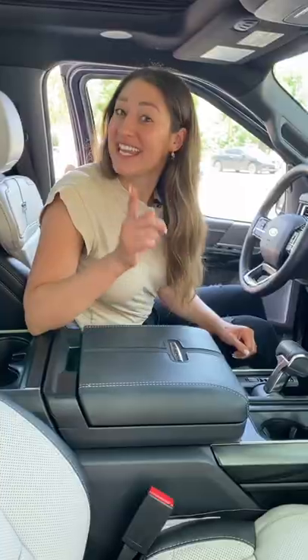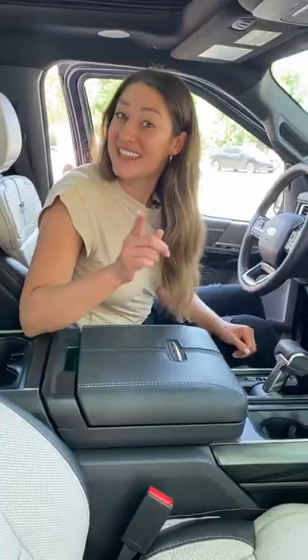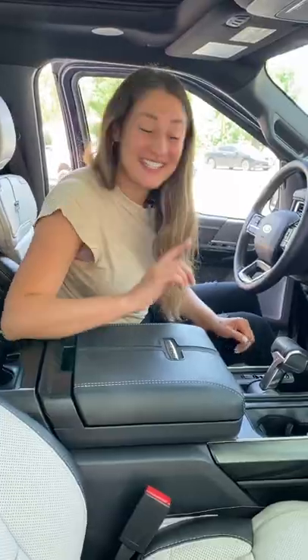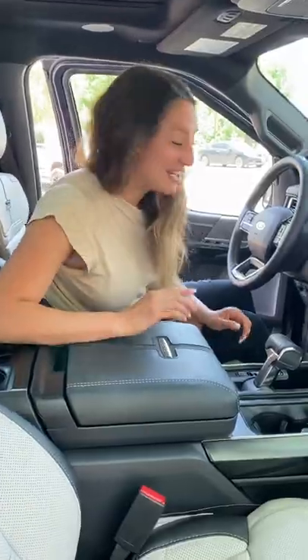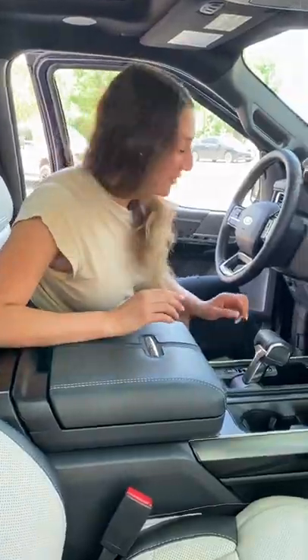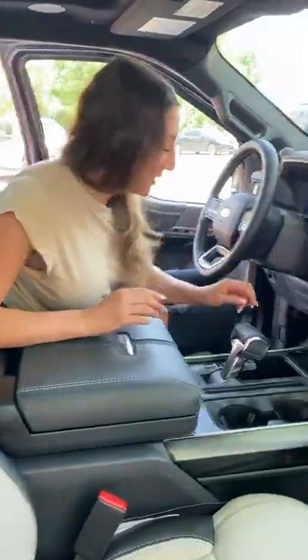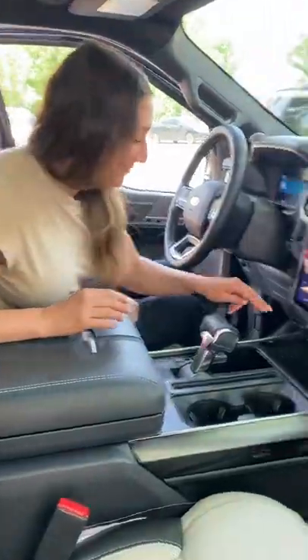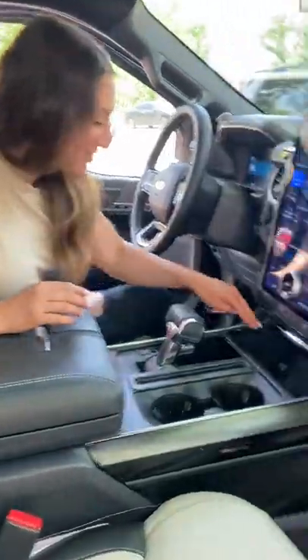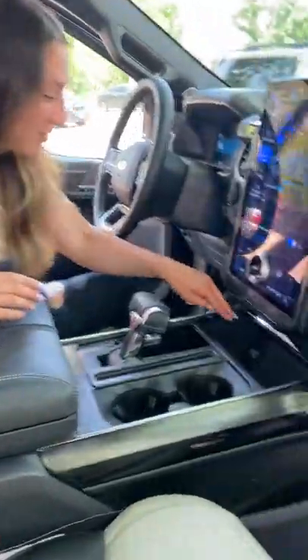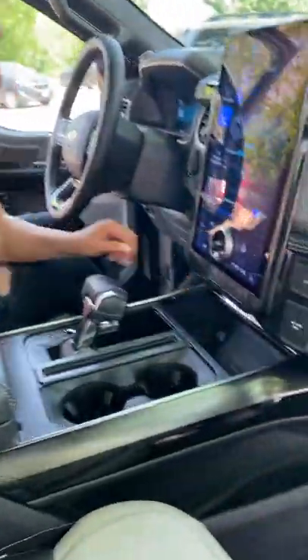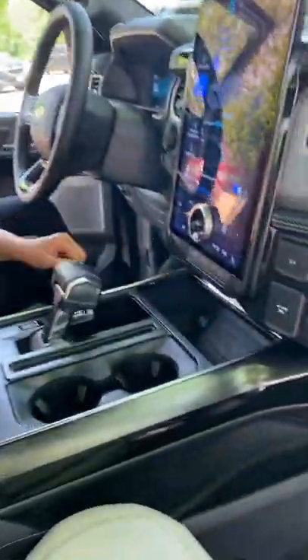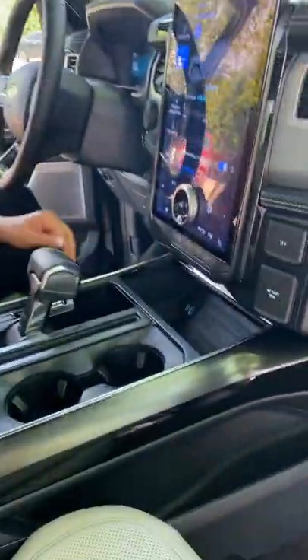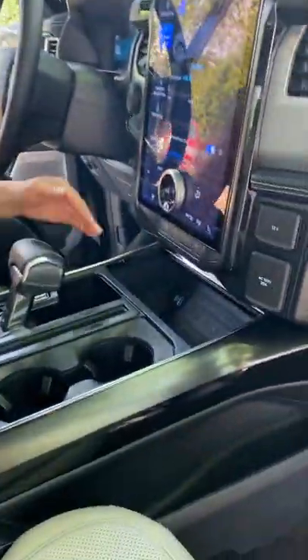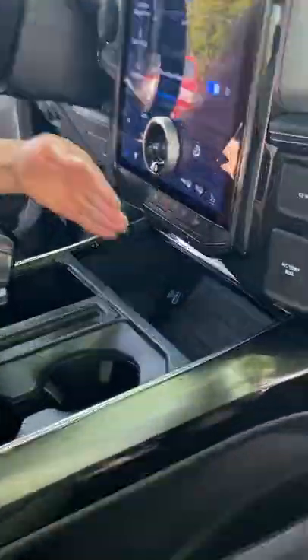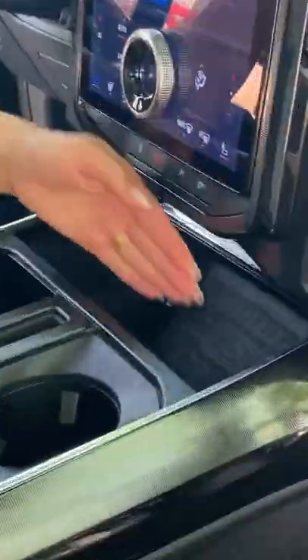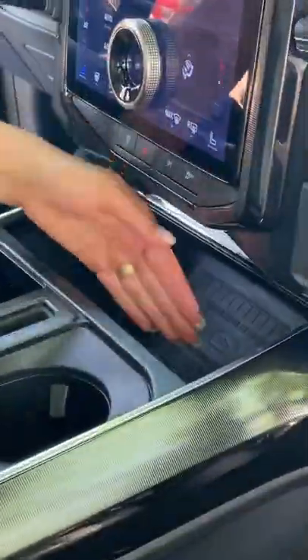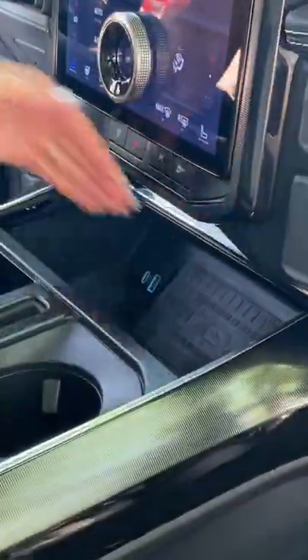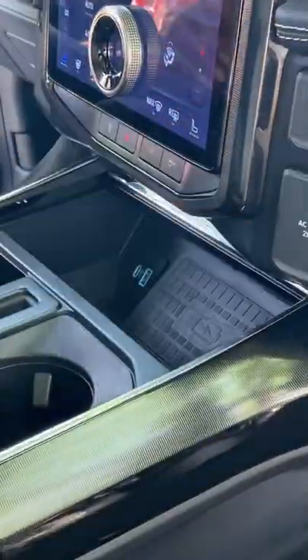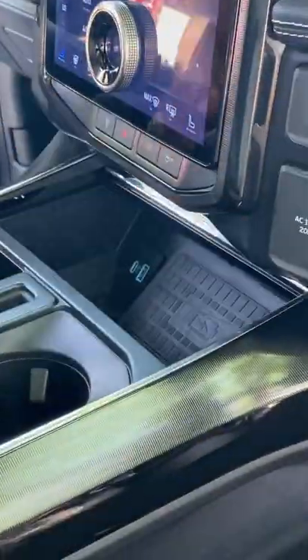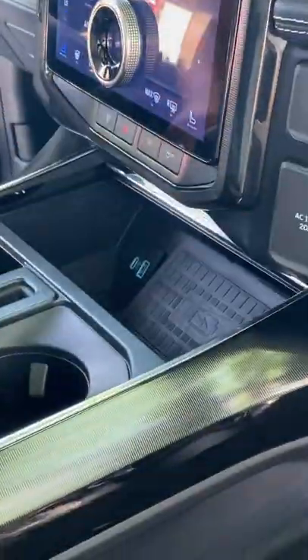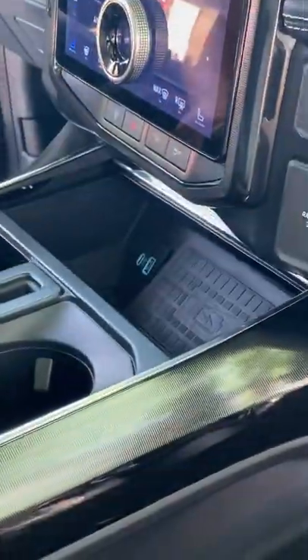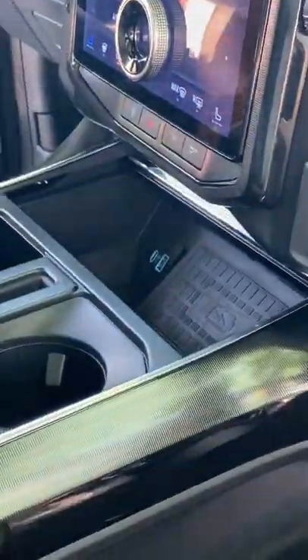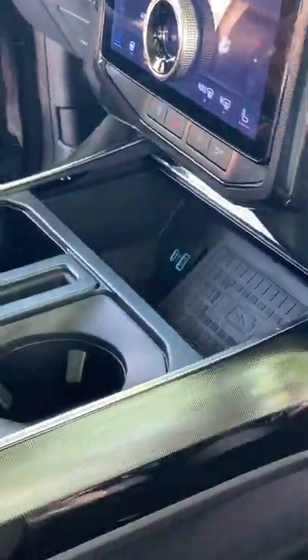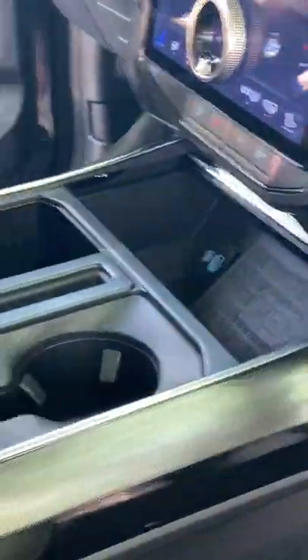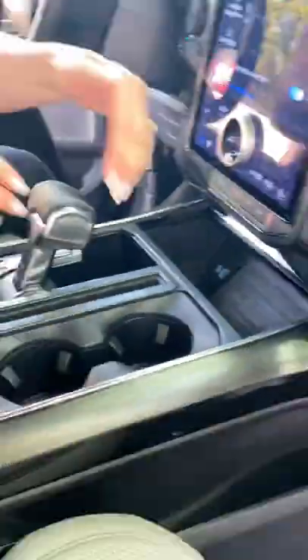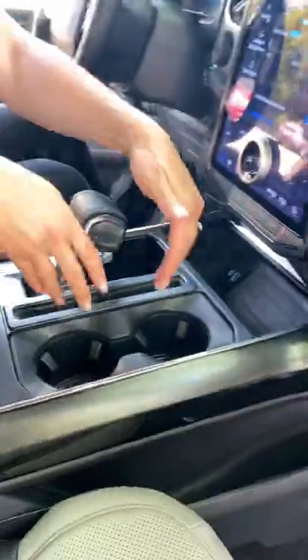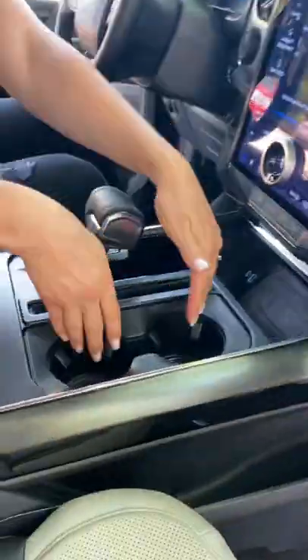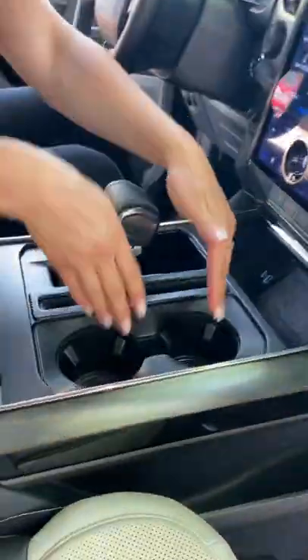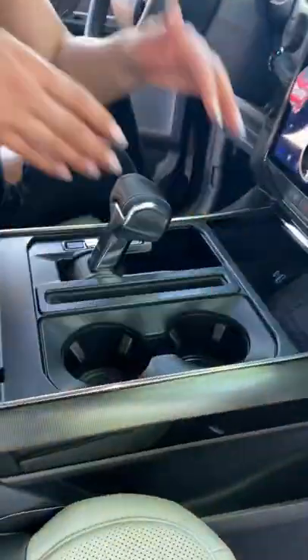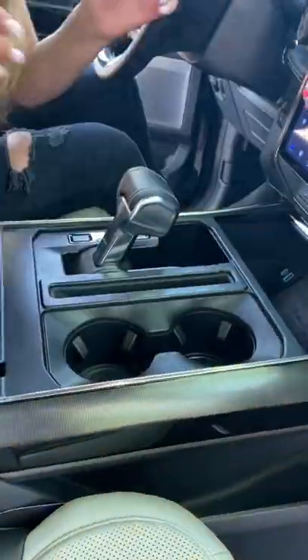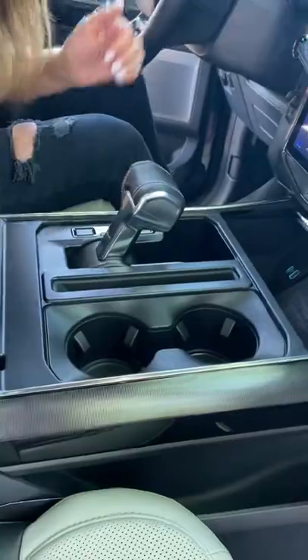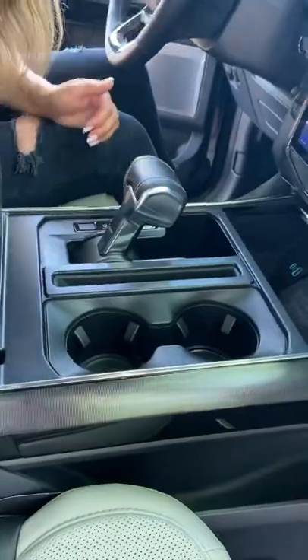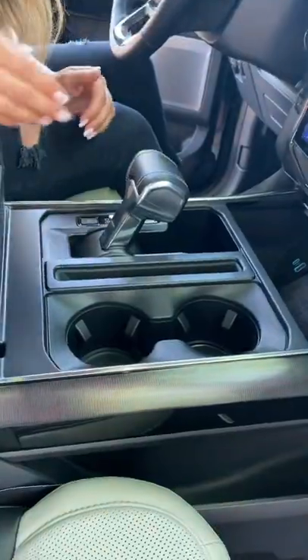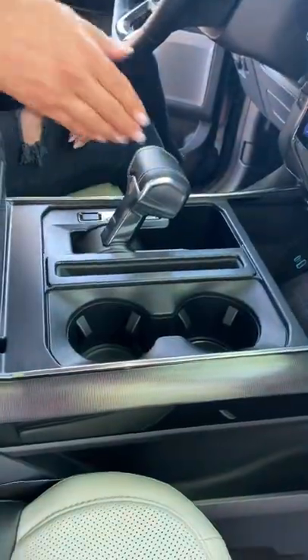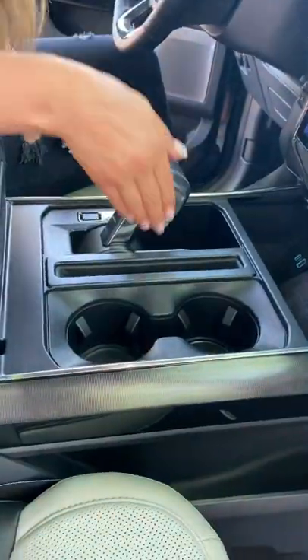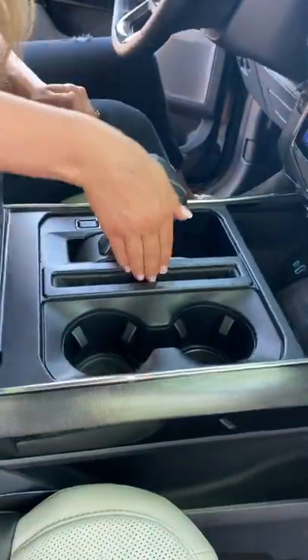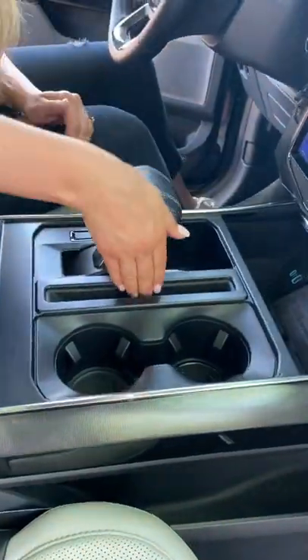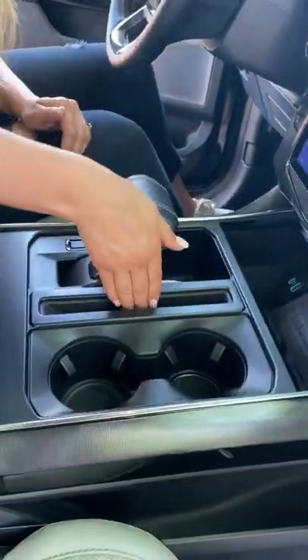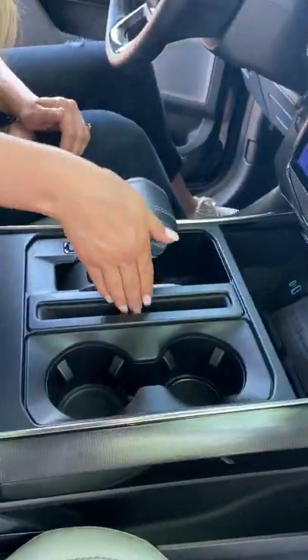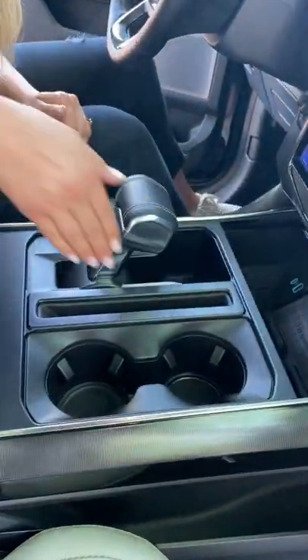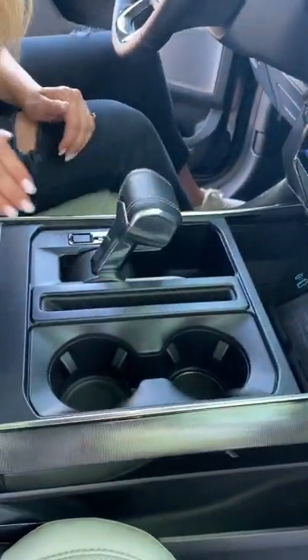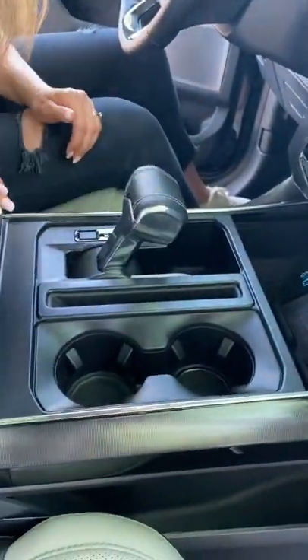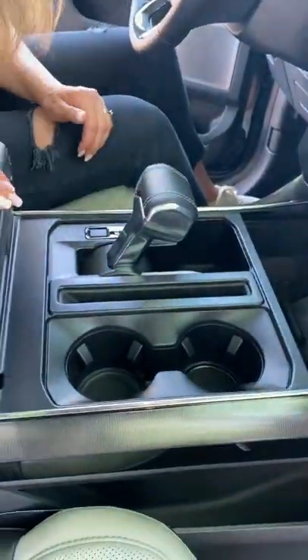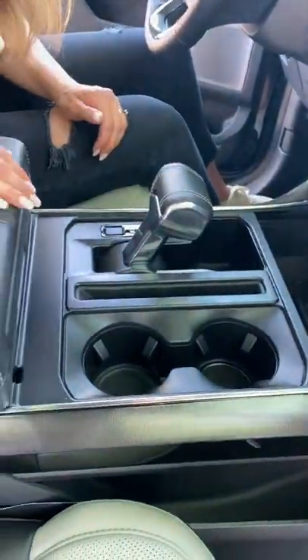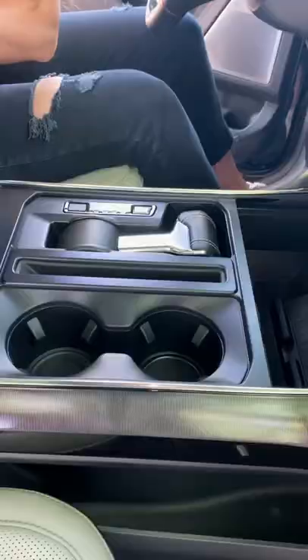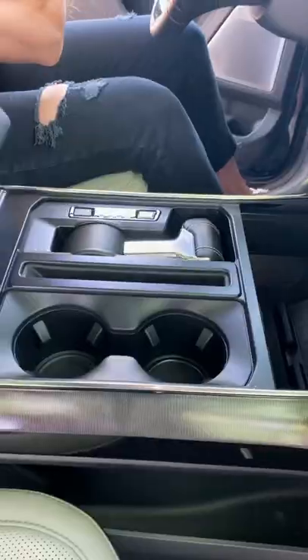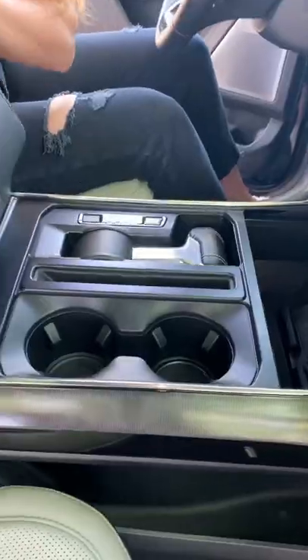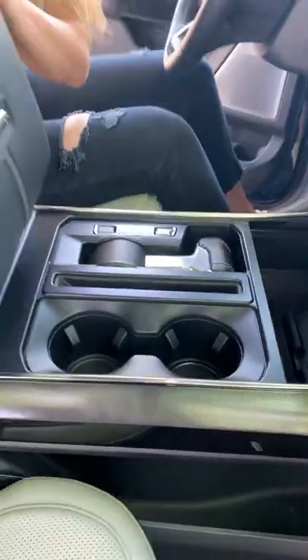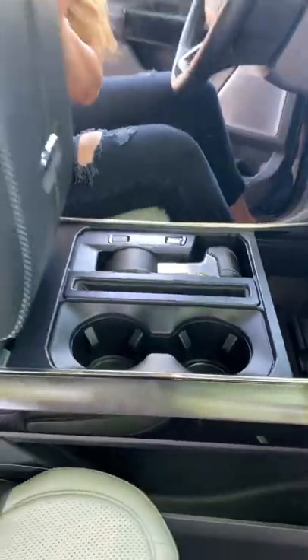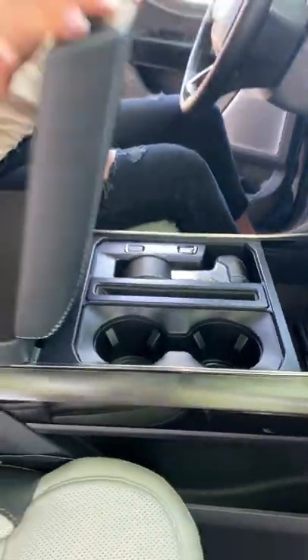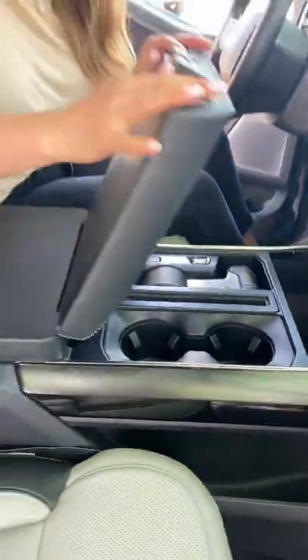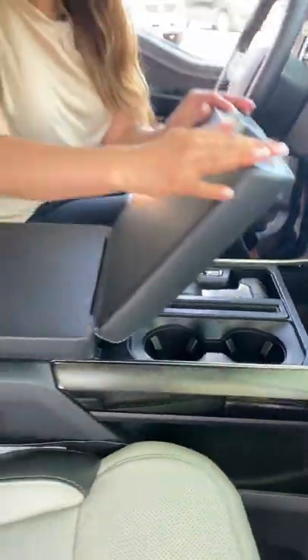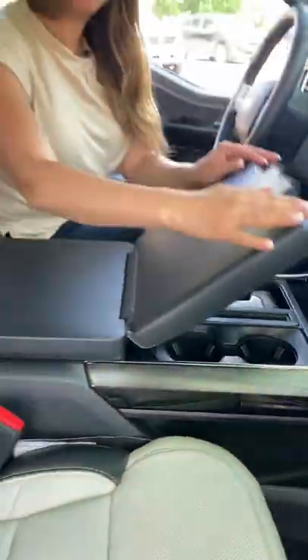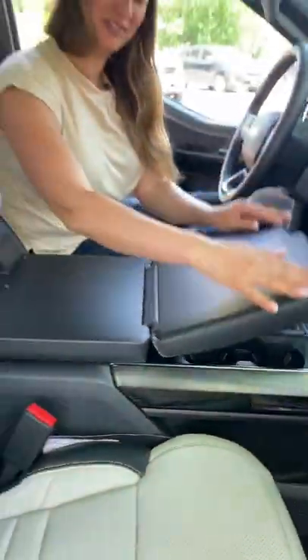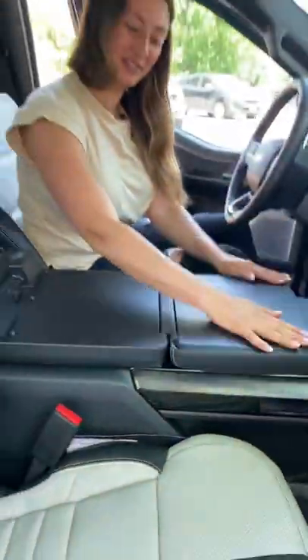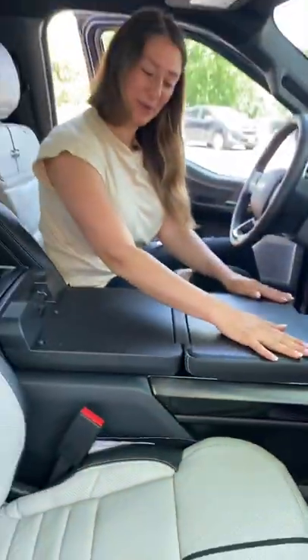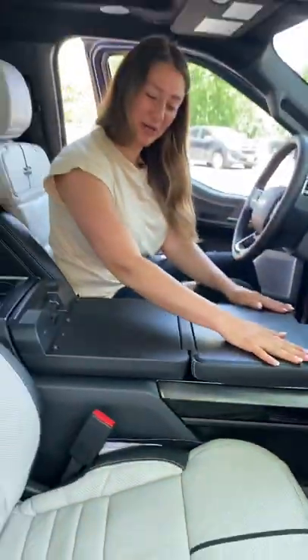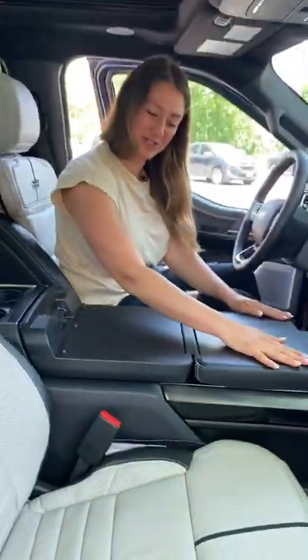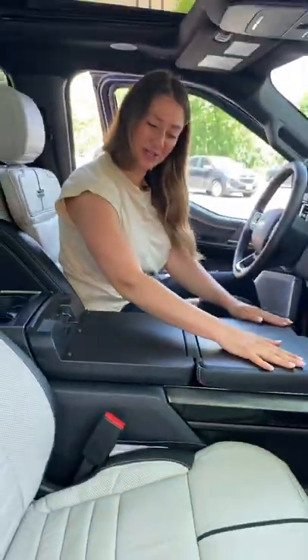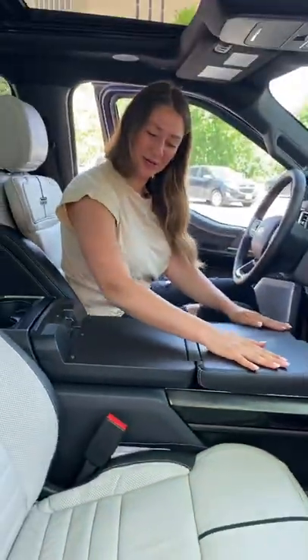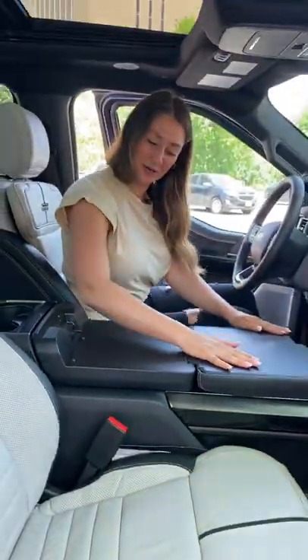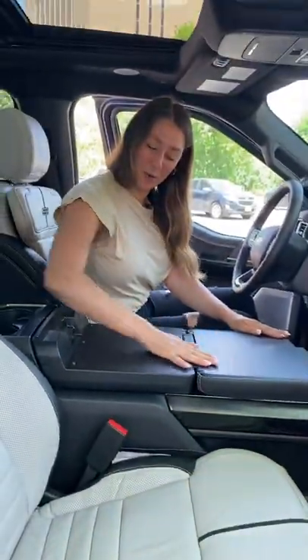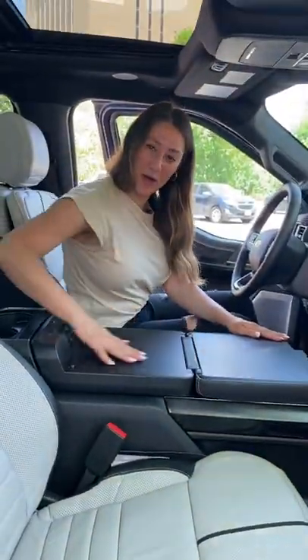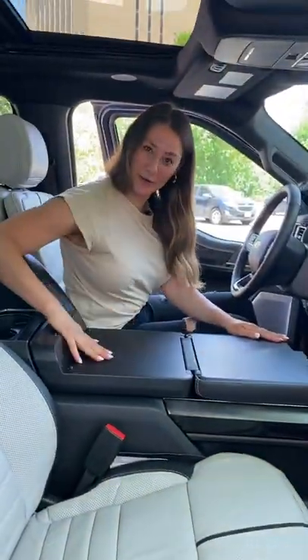In the center, you have two USBs, a wireless charging pad, cup holders, a slot for your phone, and you have a space here to work.